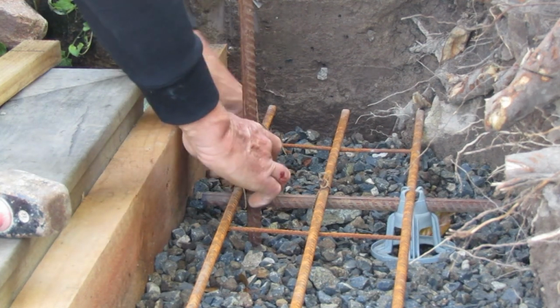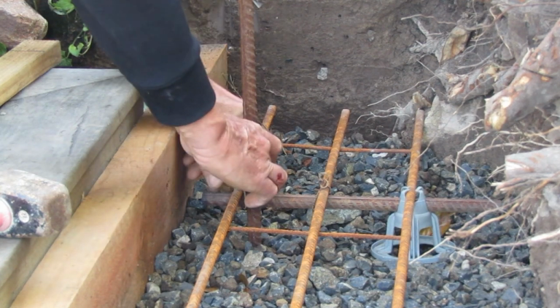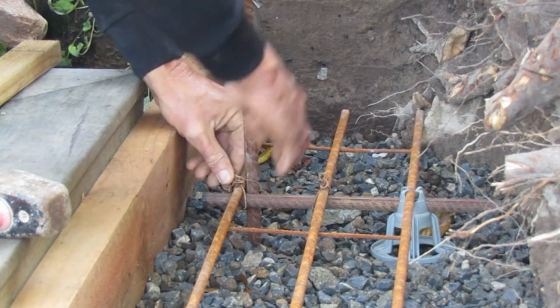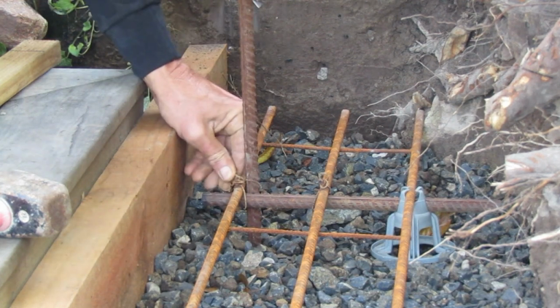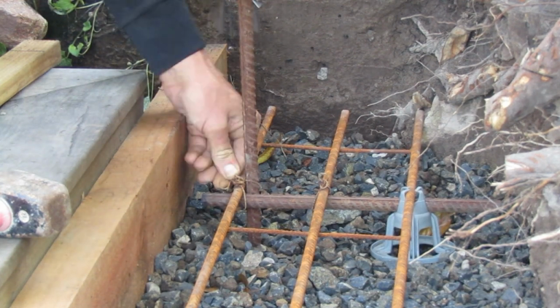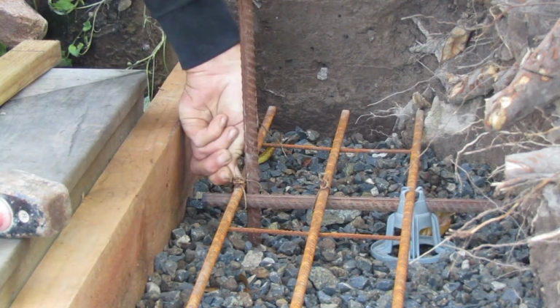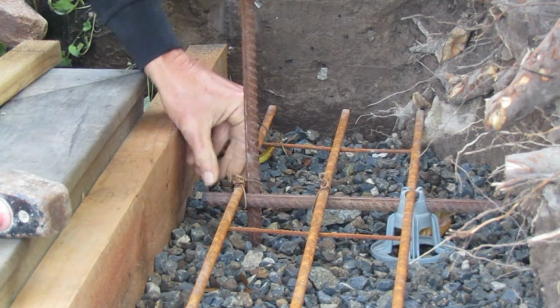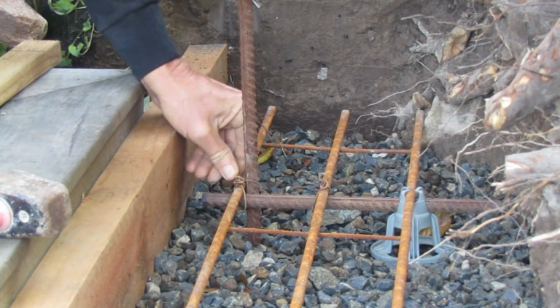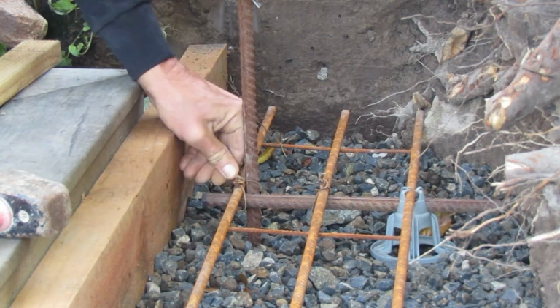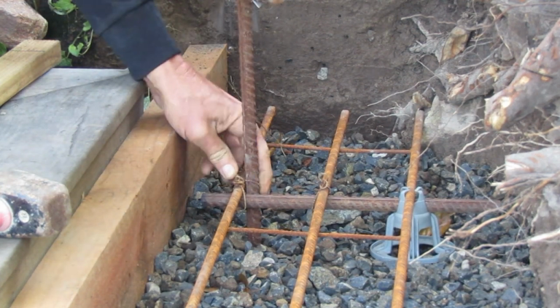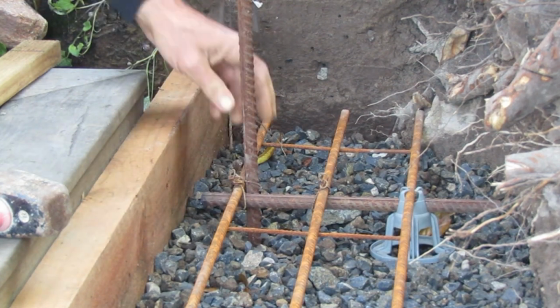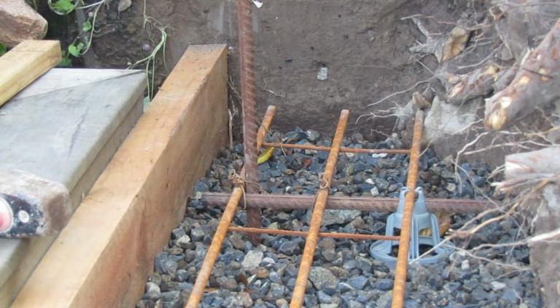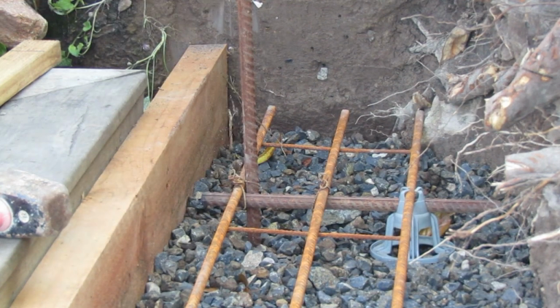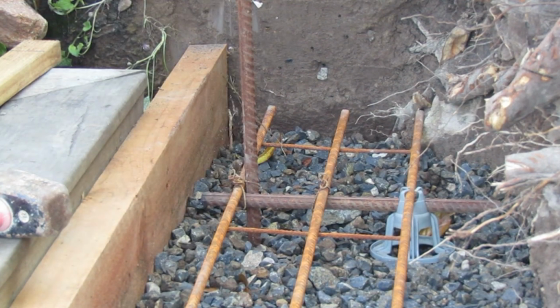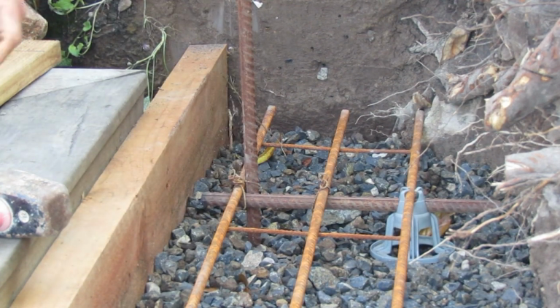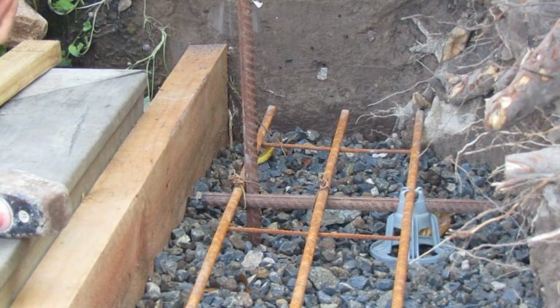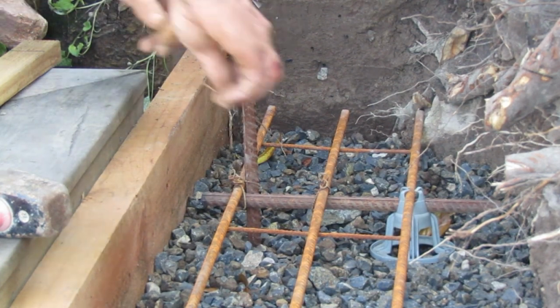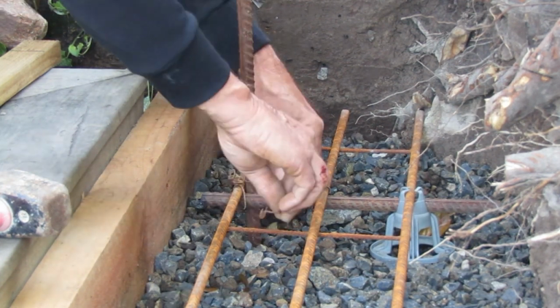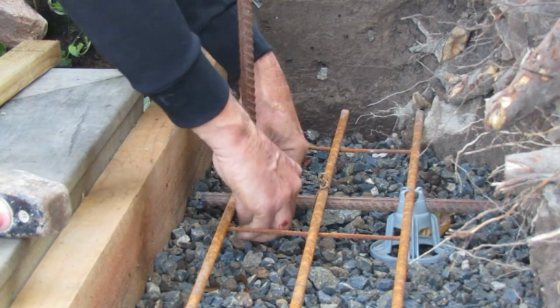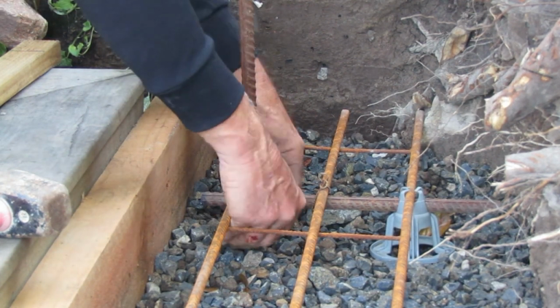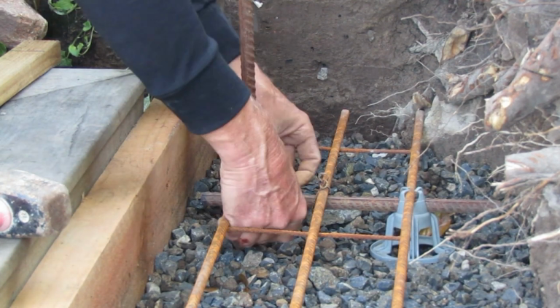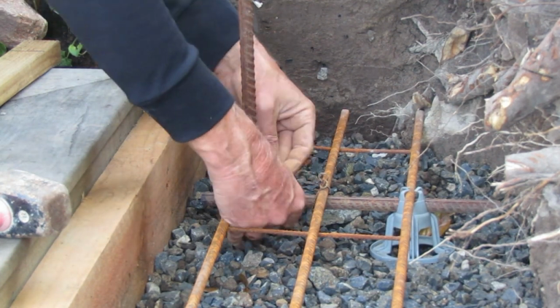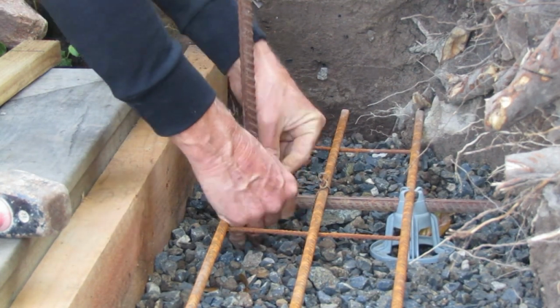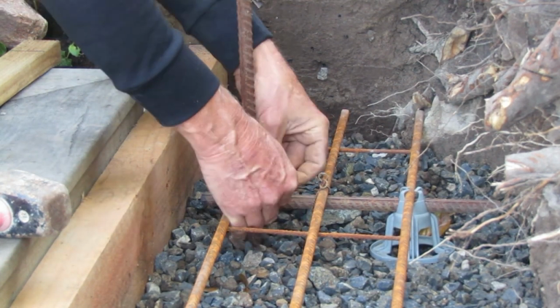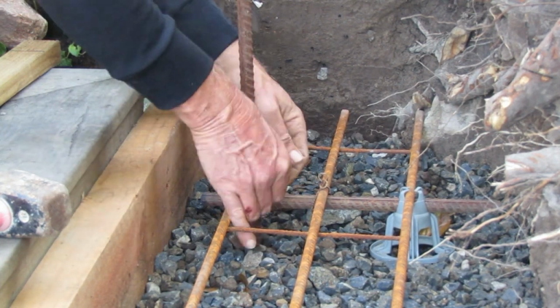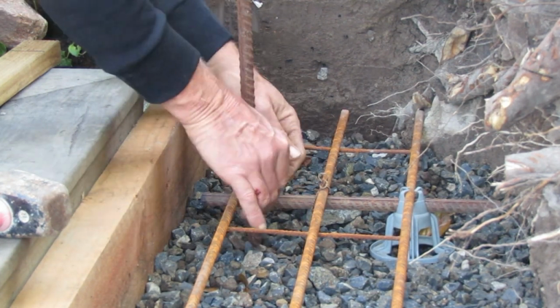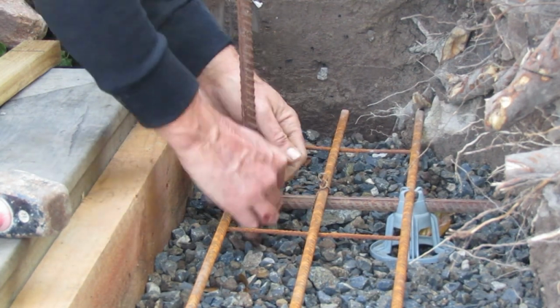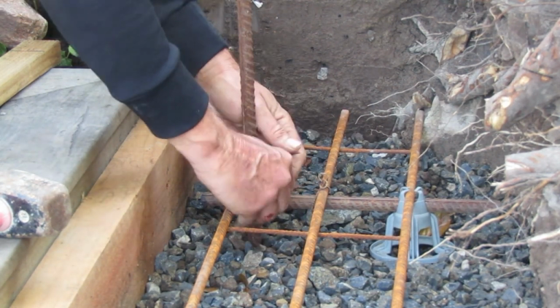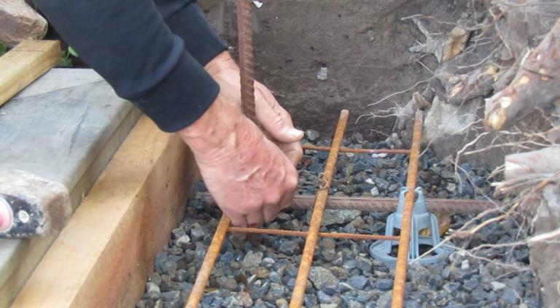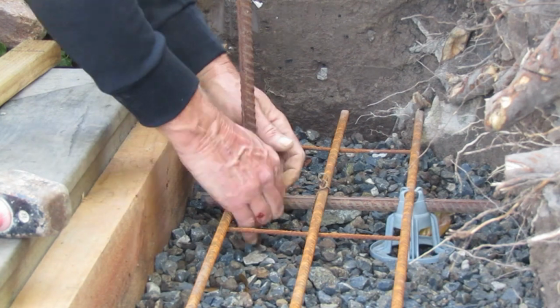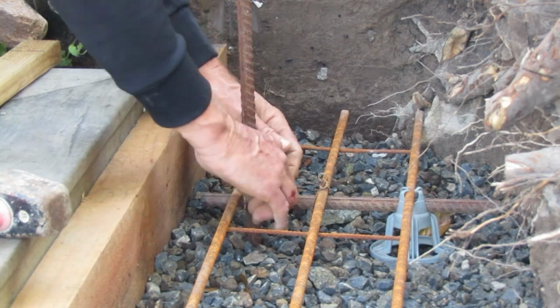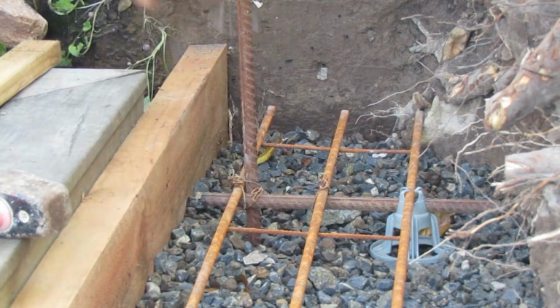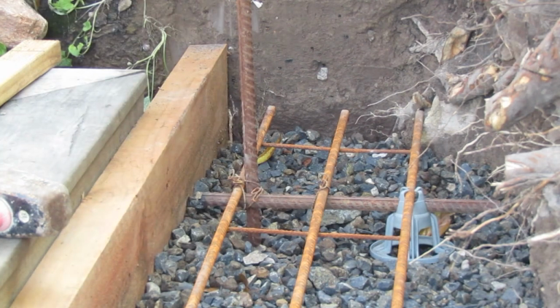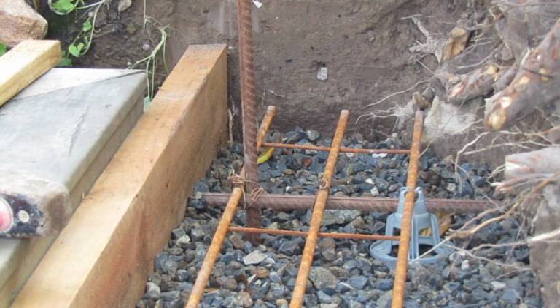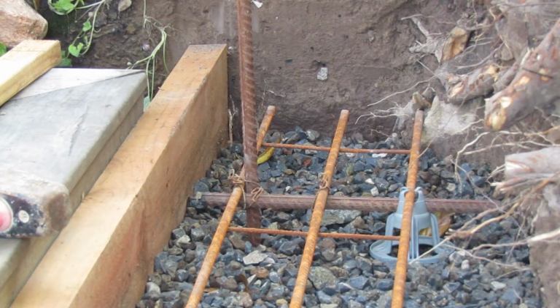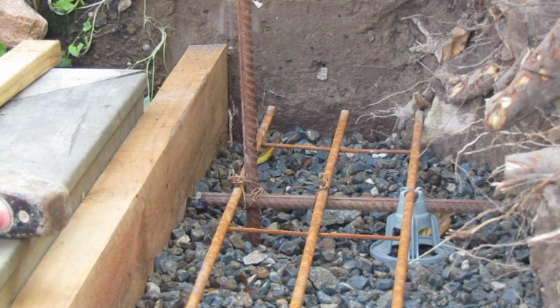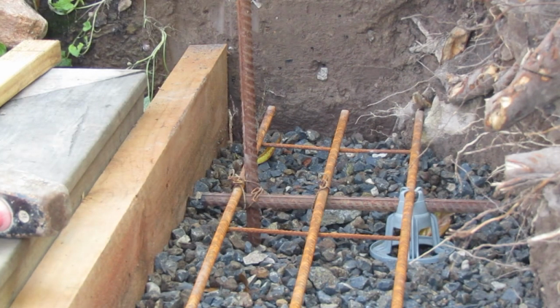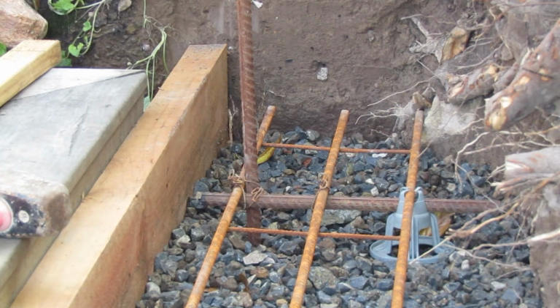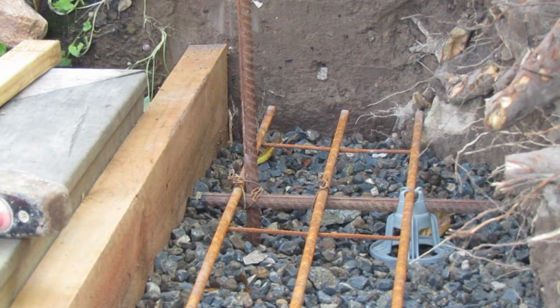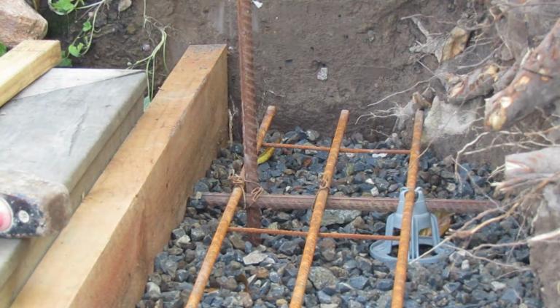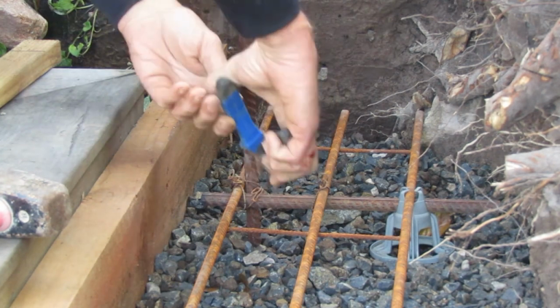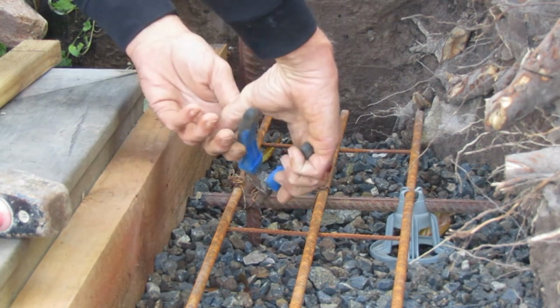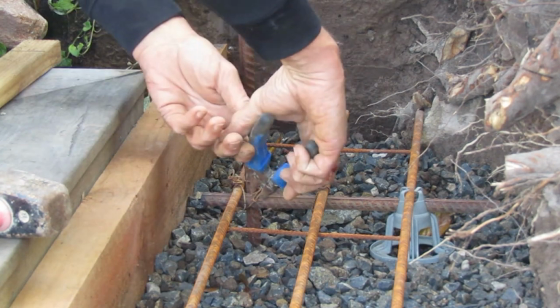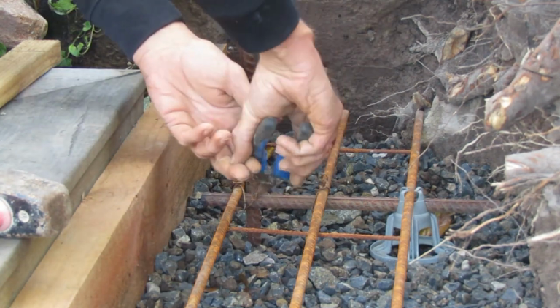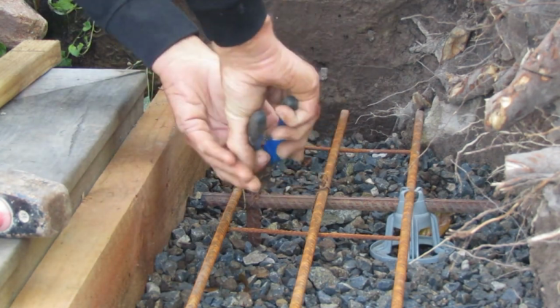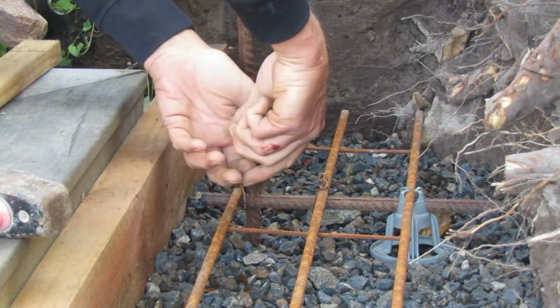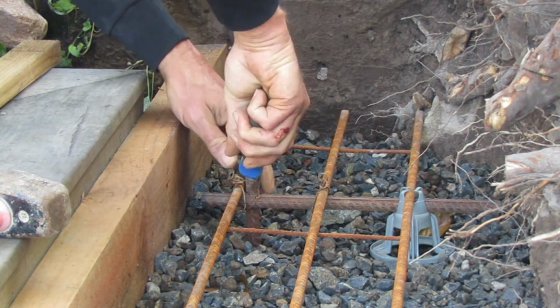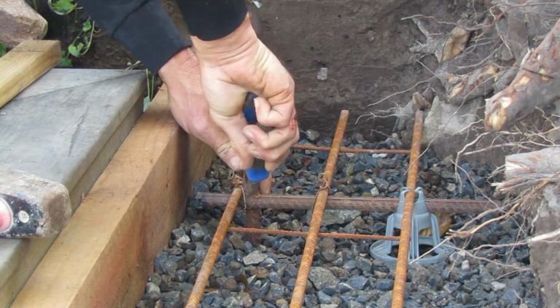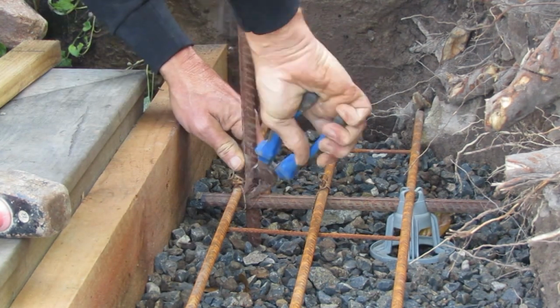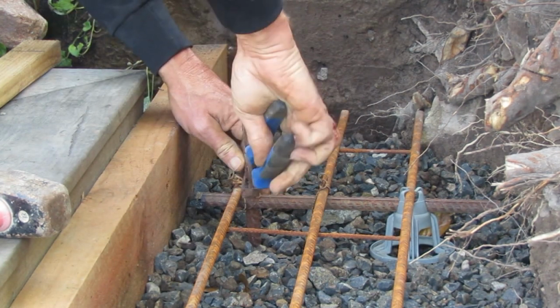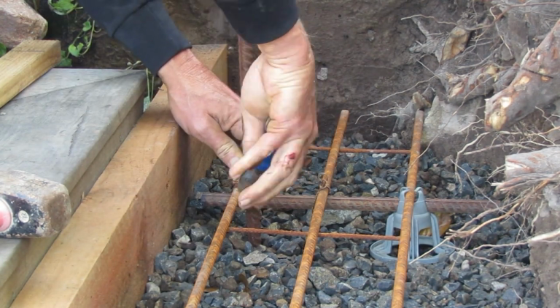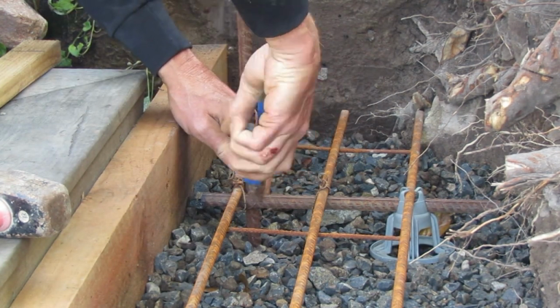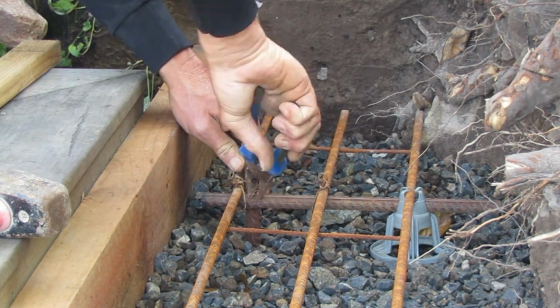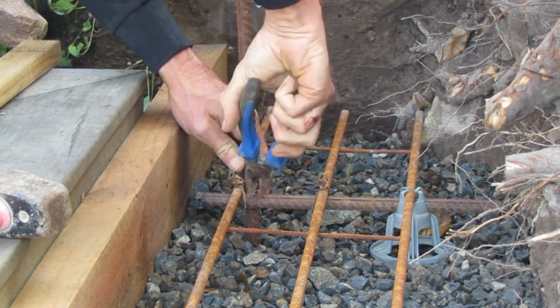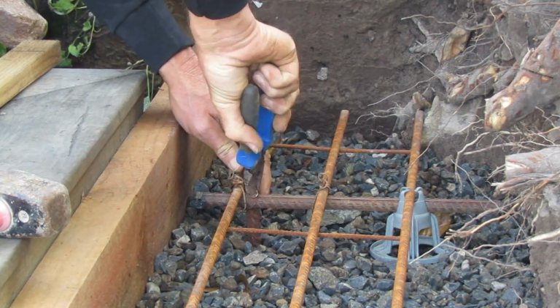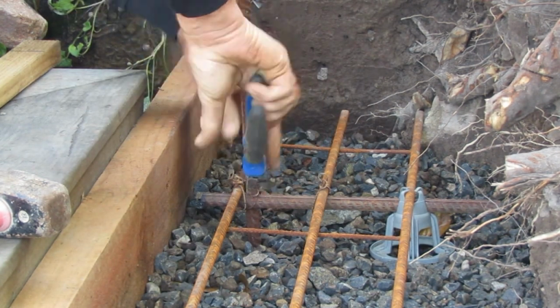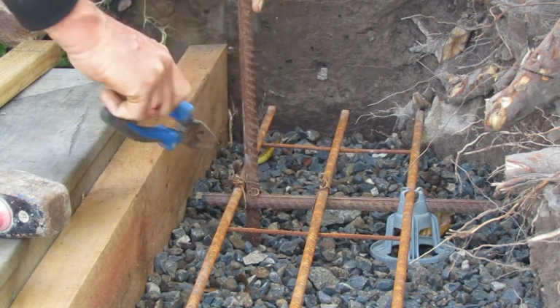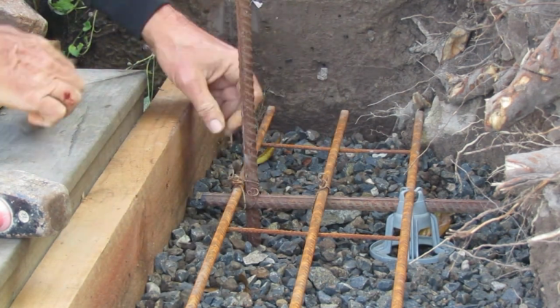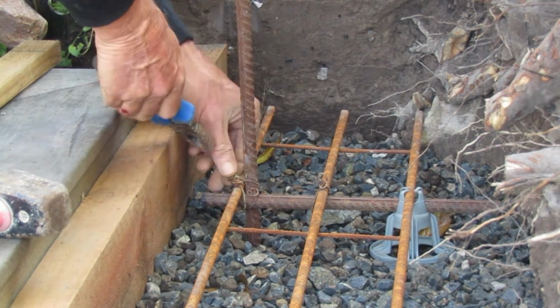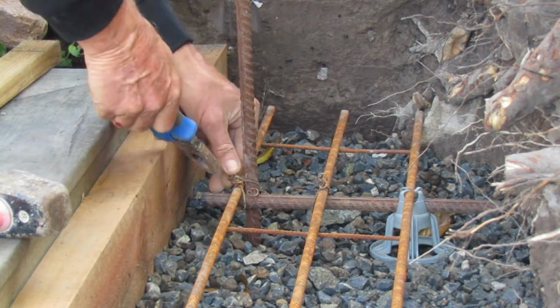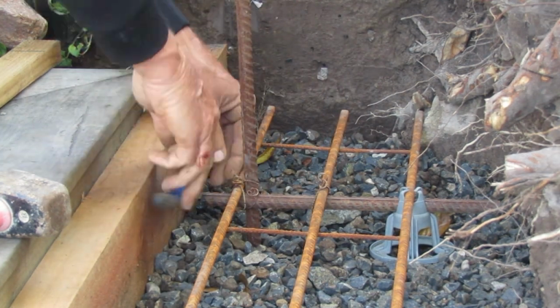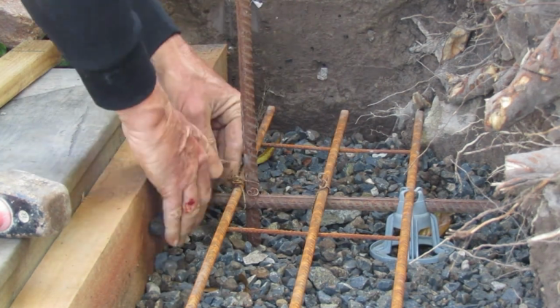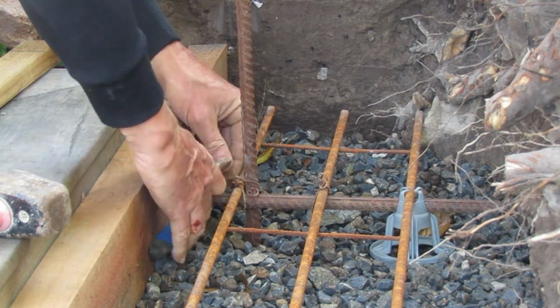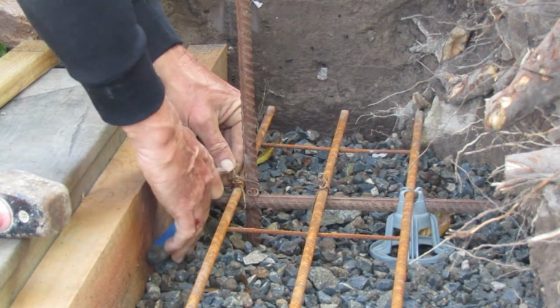We use as much wire as necessary to get a really firm, strong system so the concrete doesn't knock this out of alignment later.